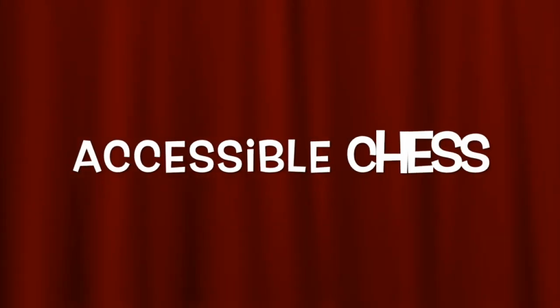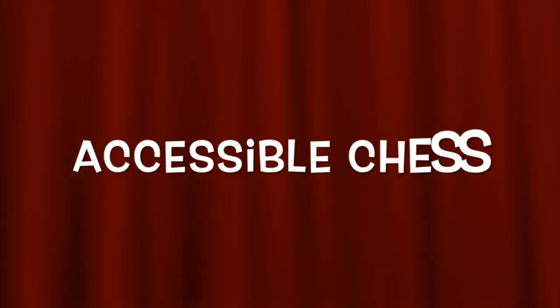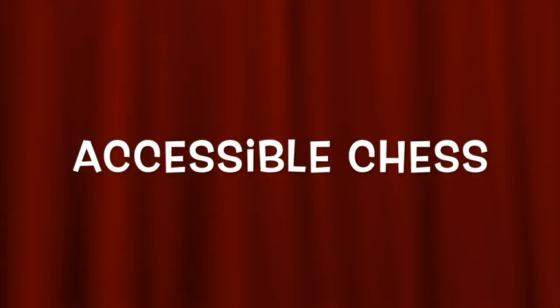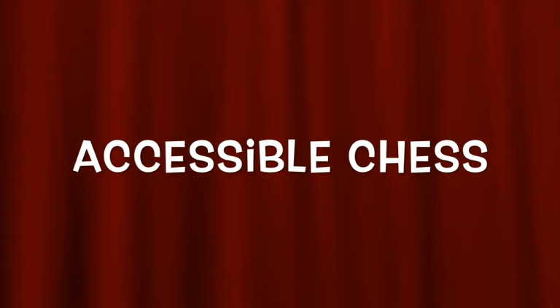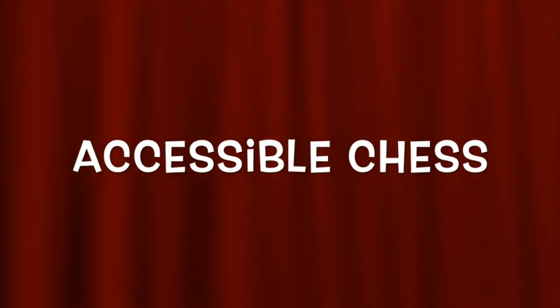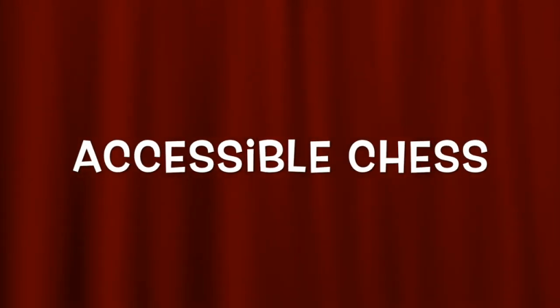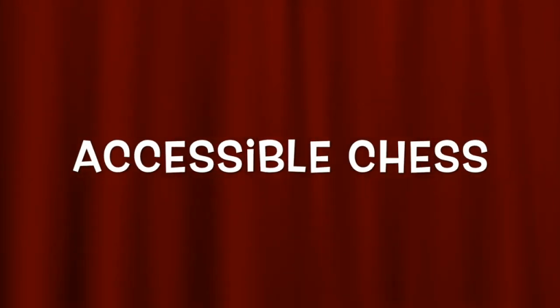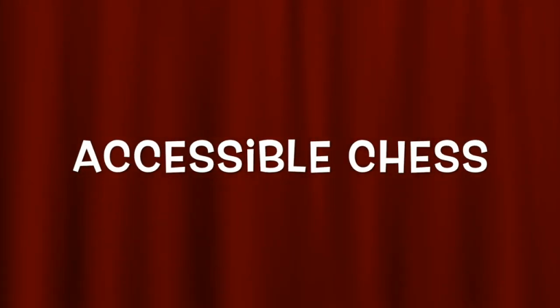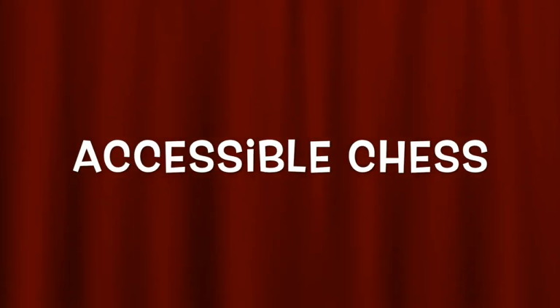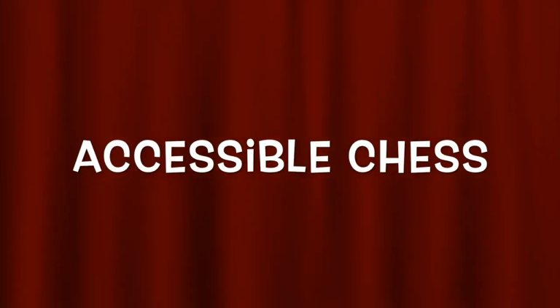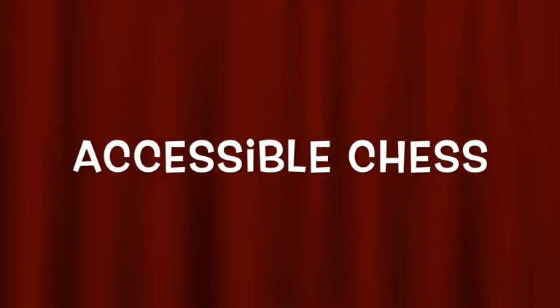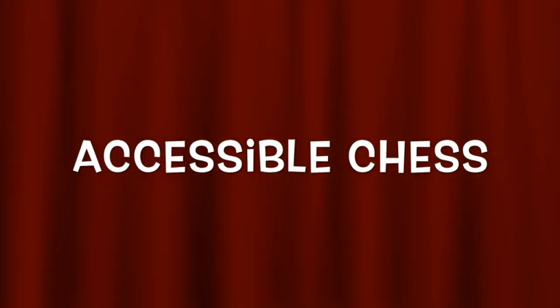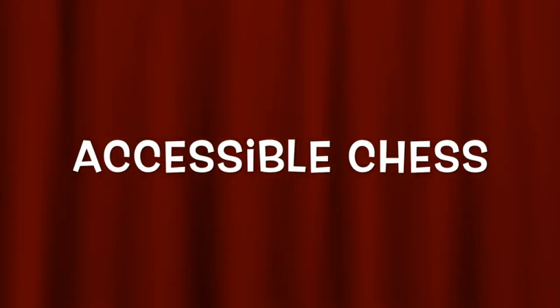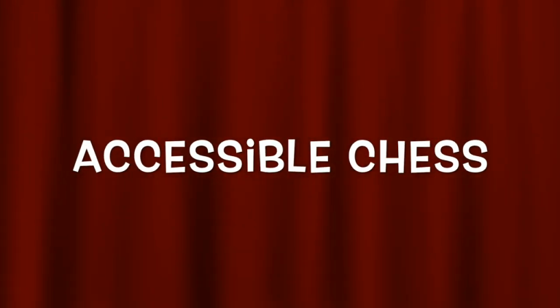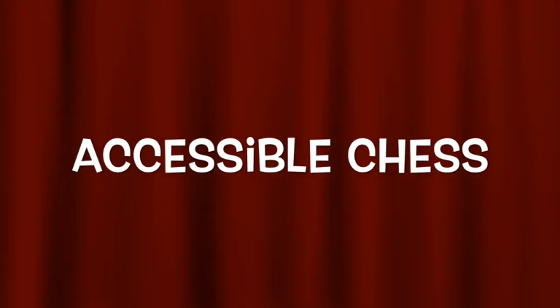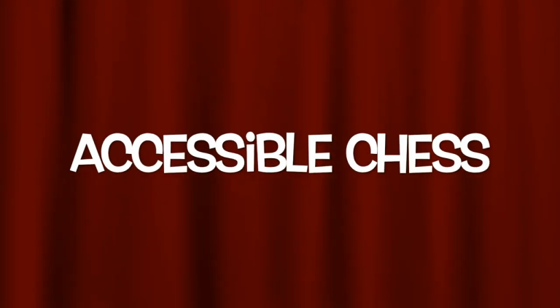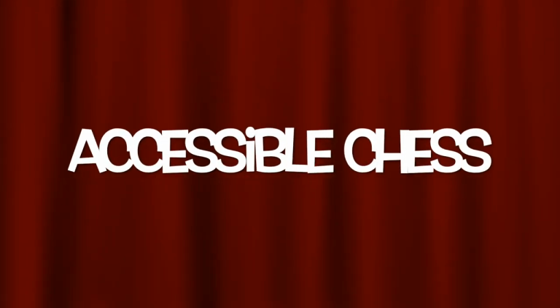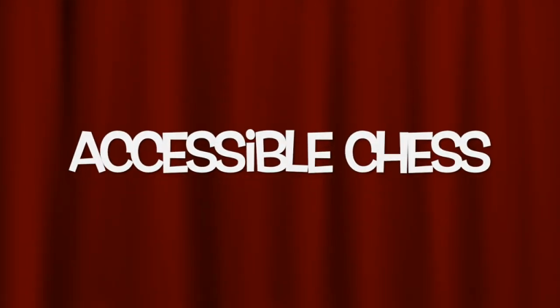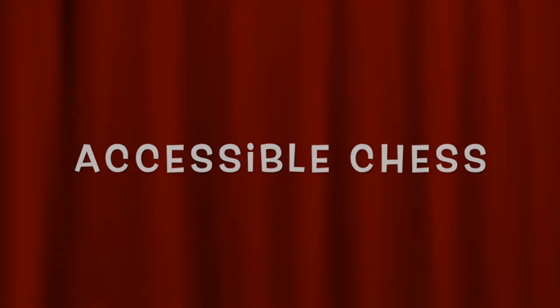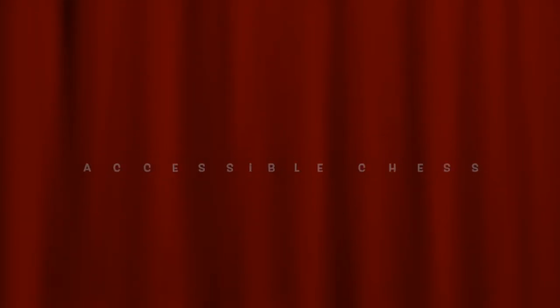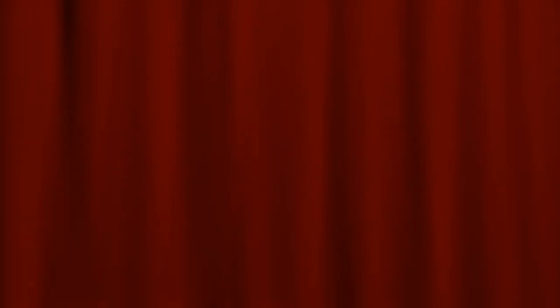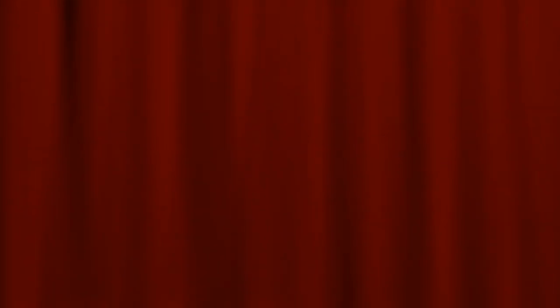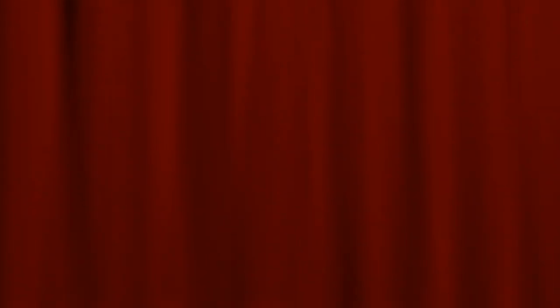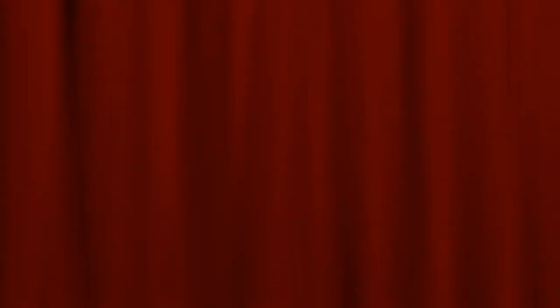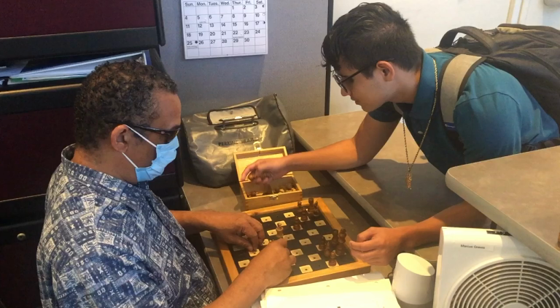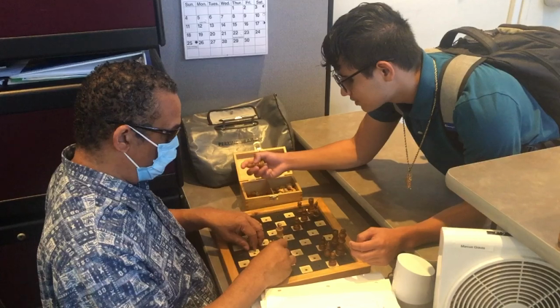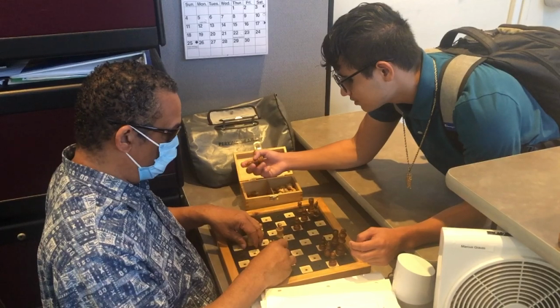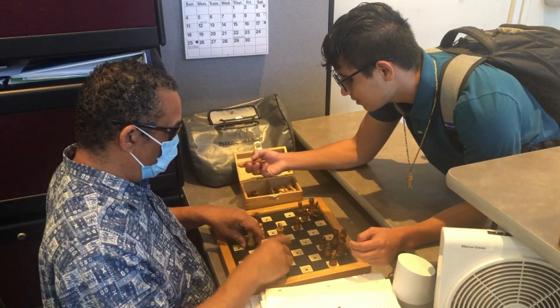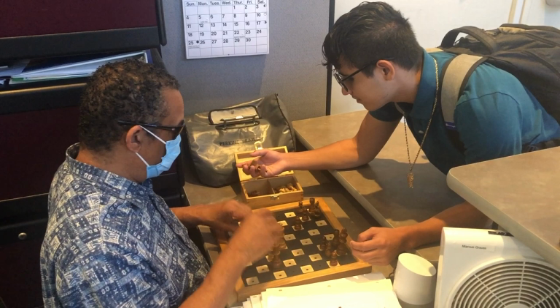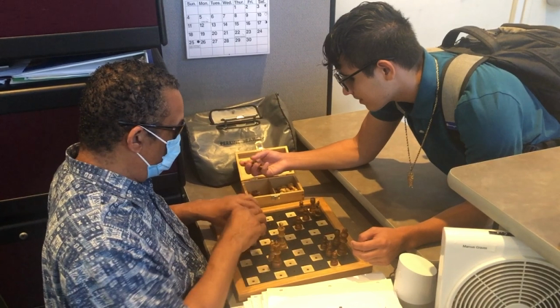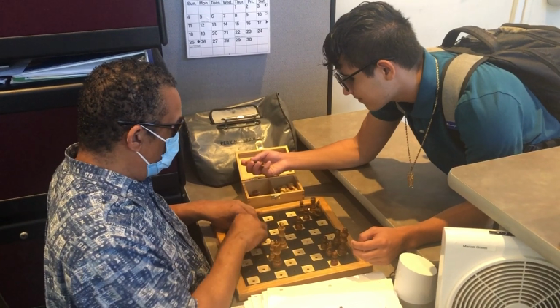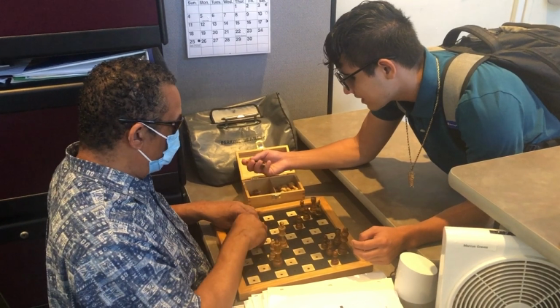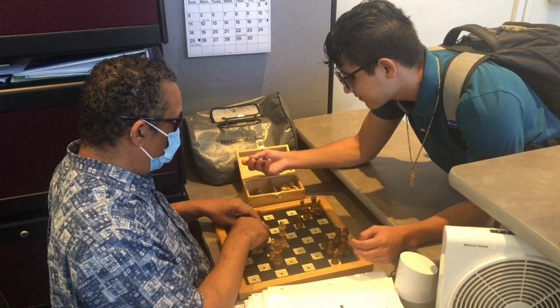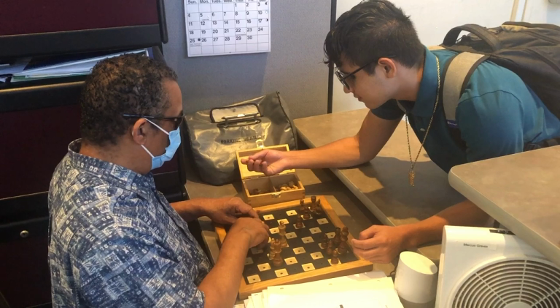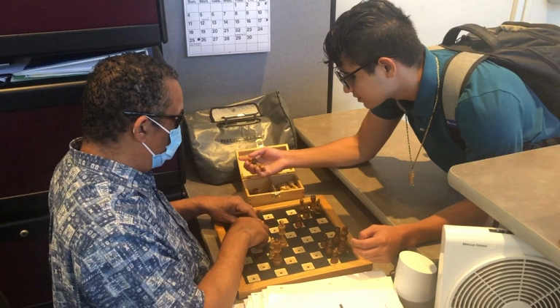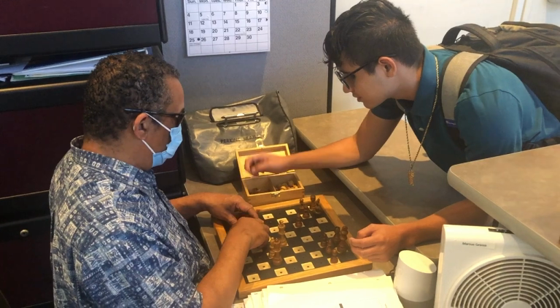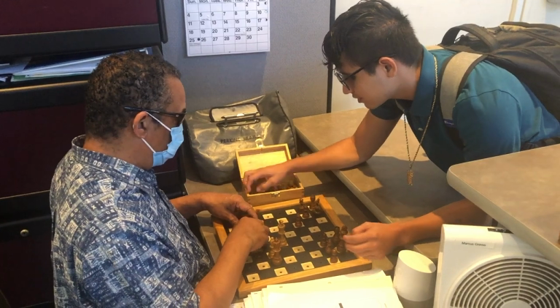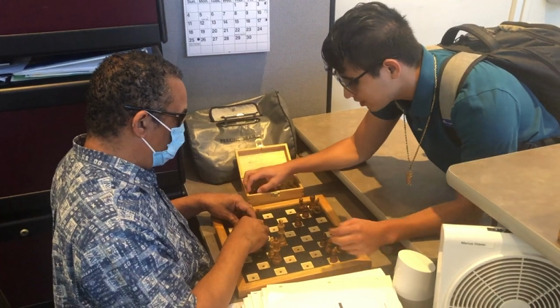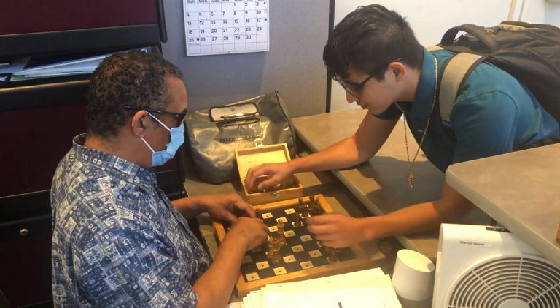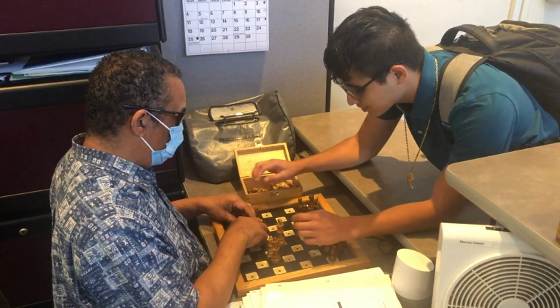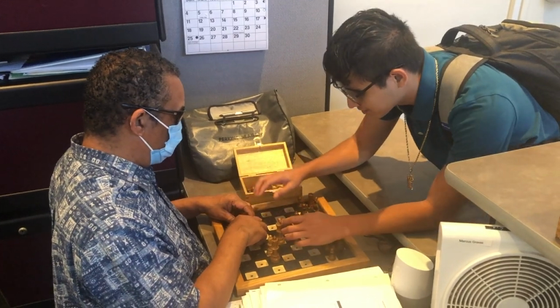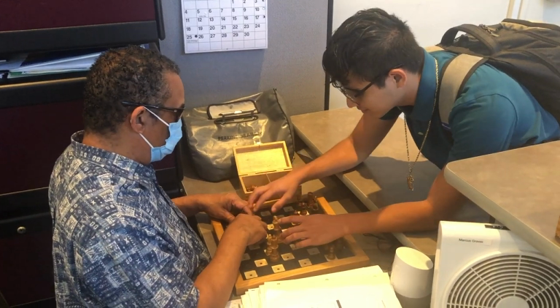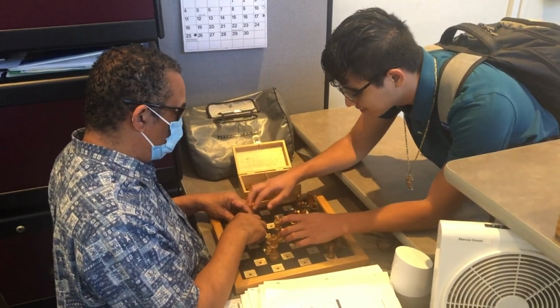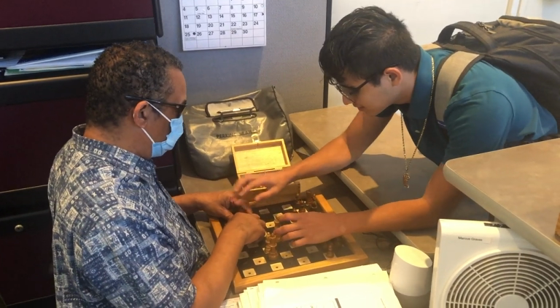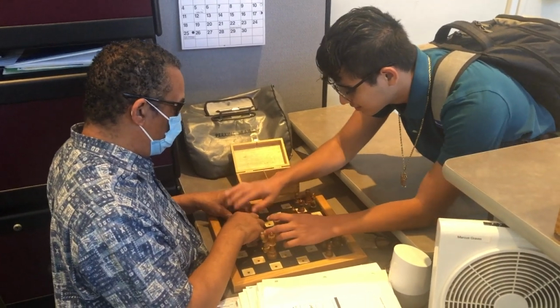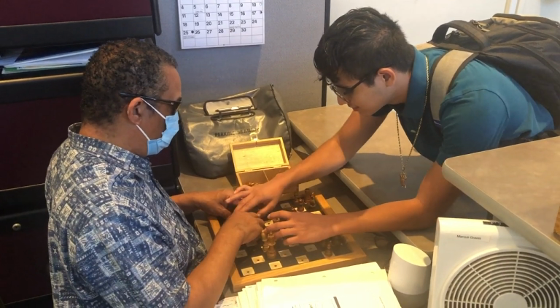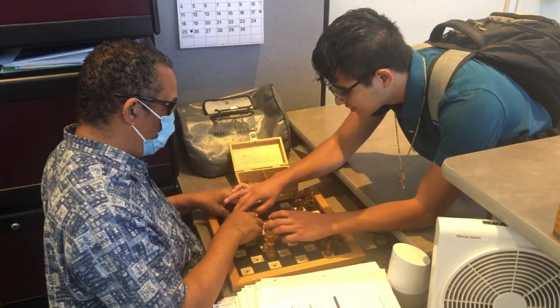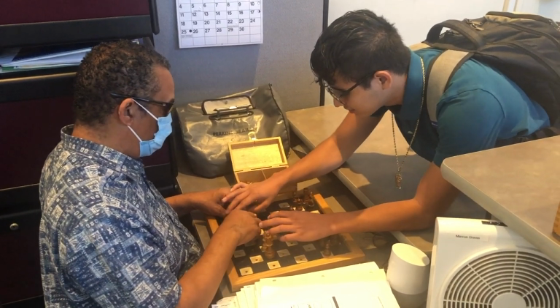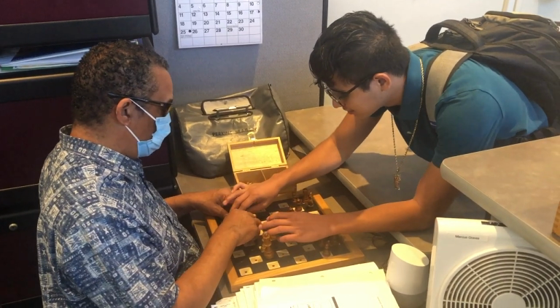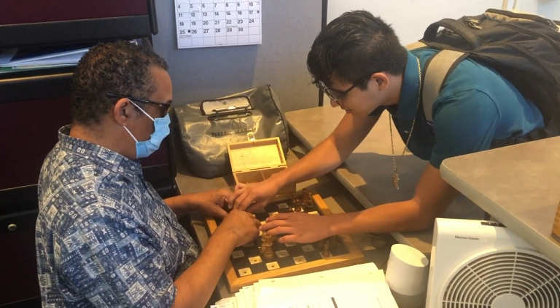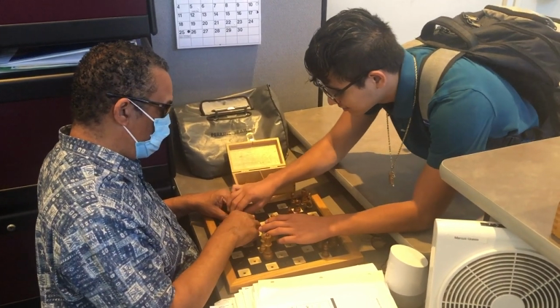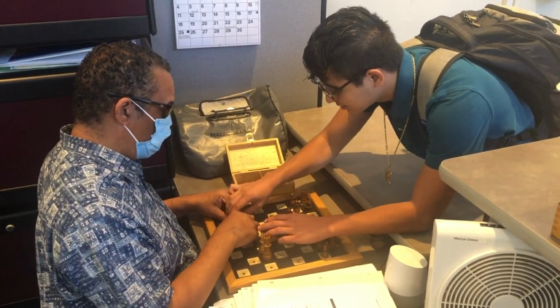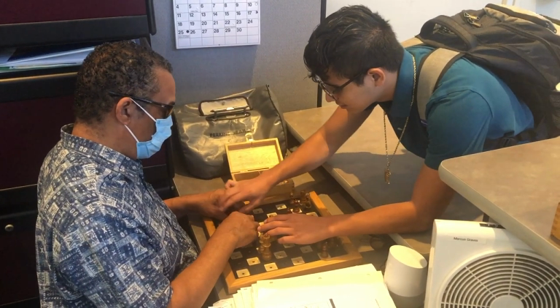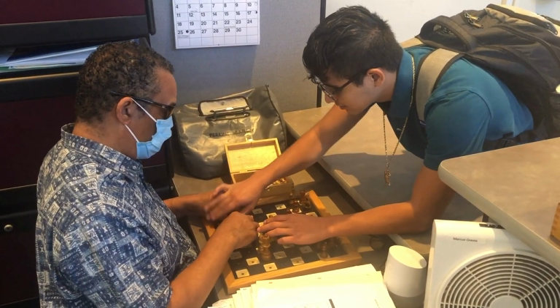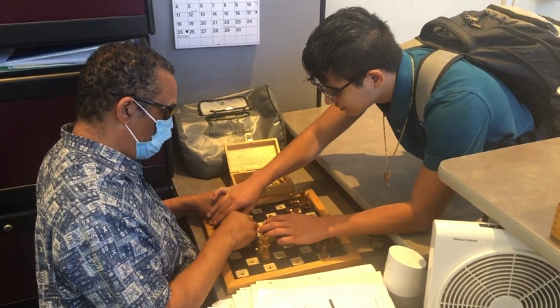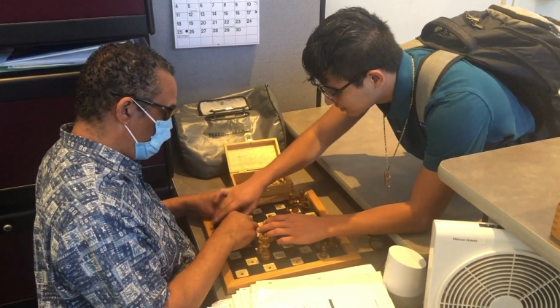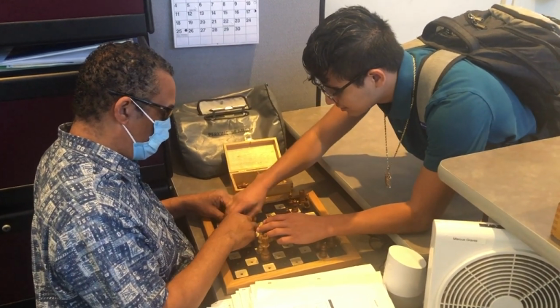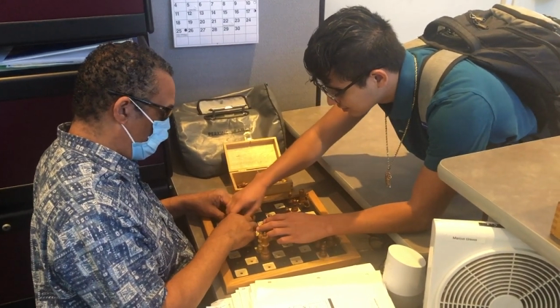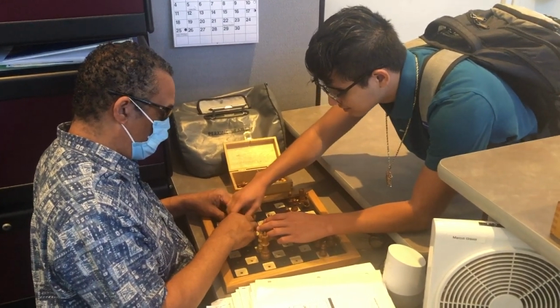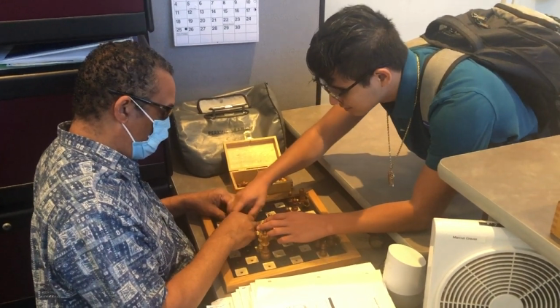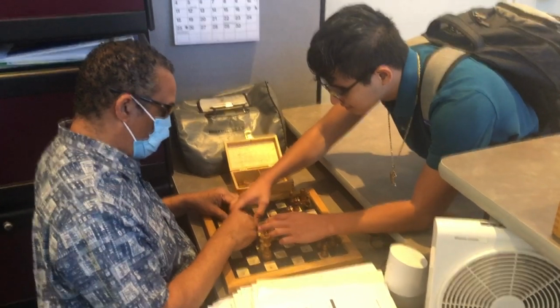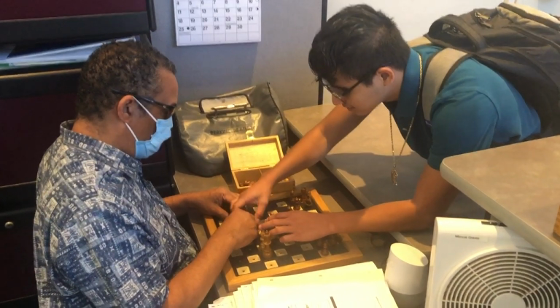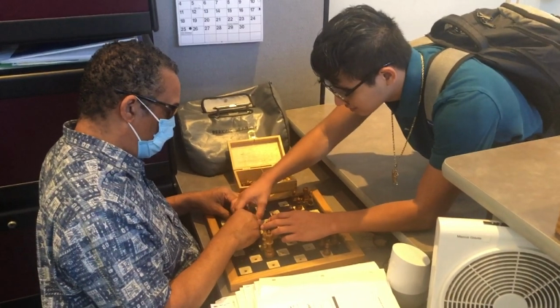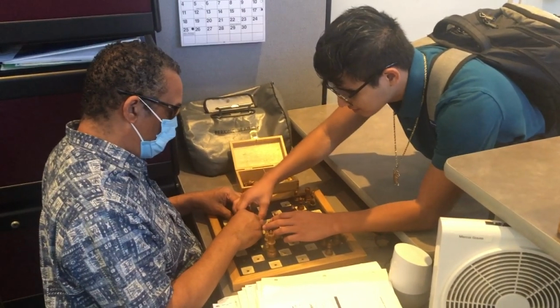CSB Super Short Courses presents Accessible Chess. Video of two blind people playing chess.